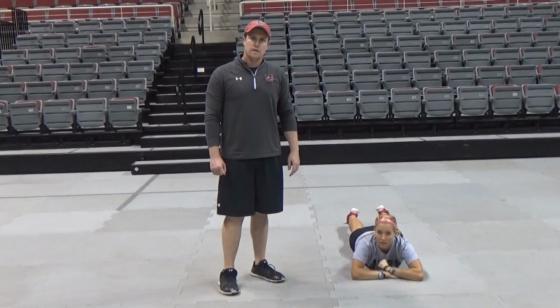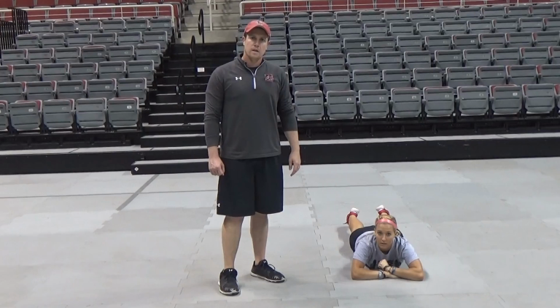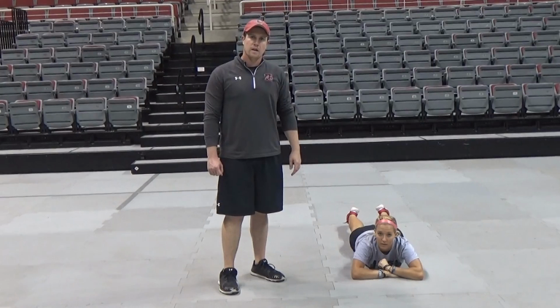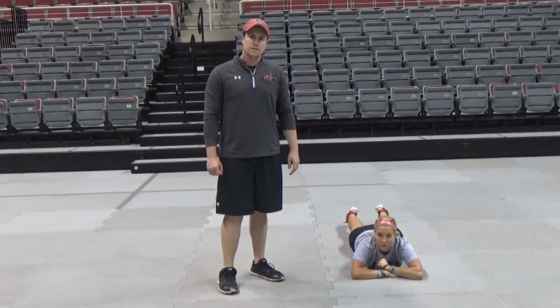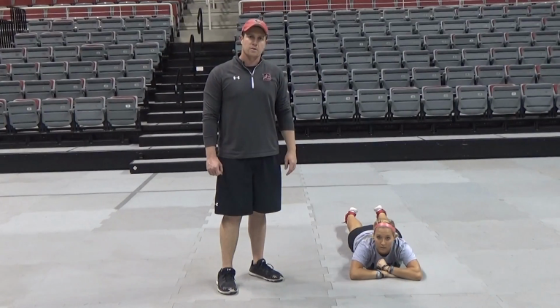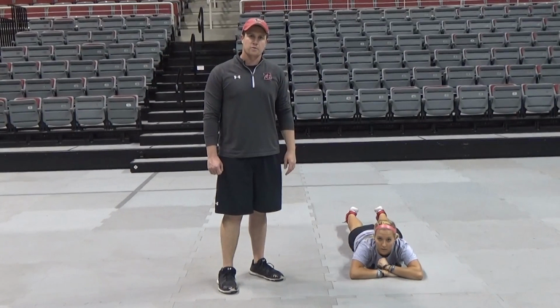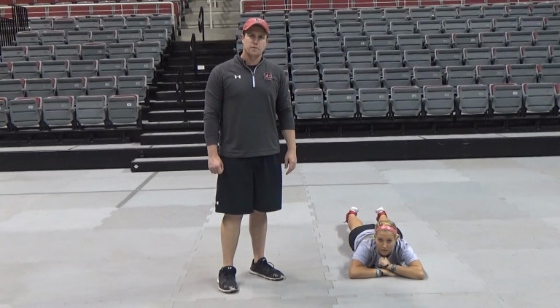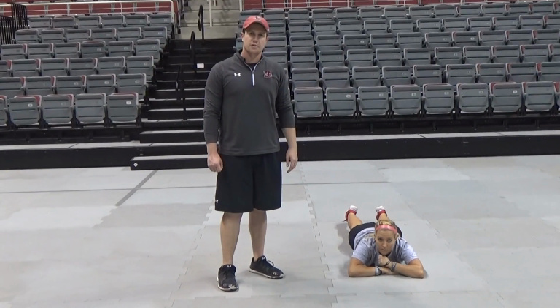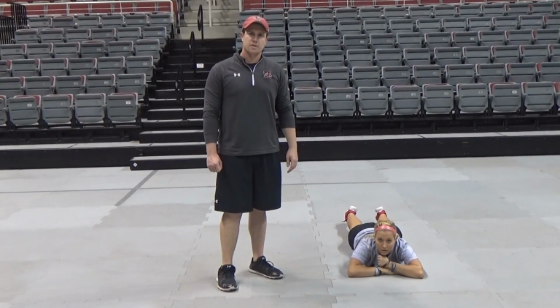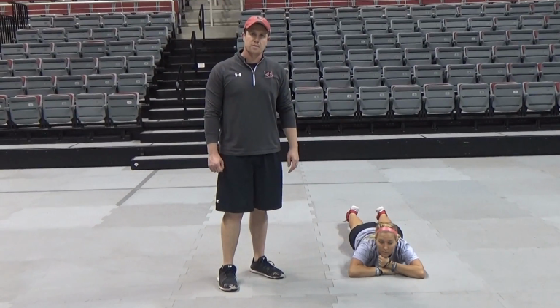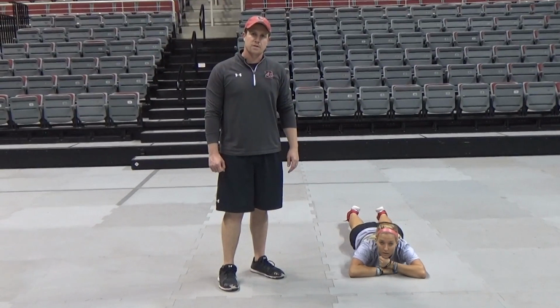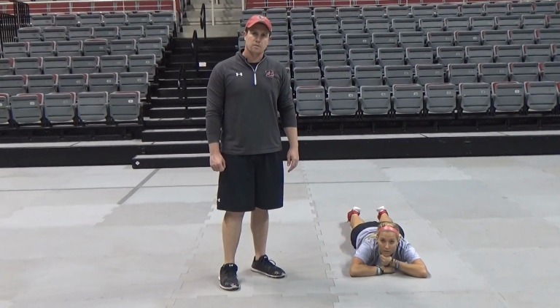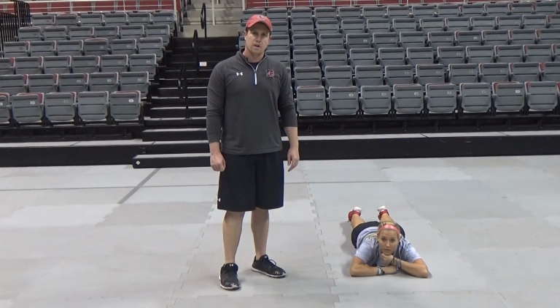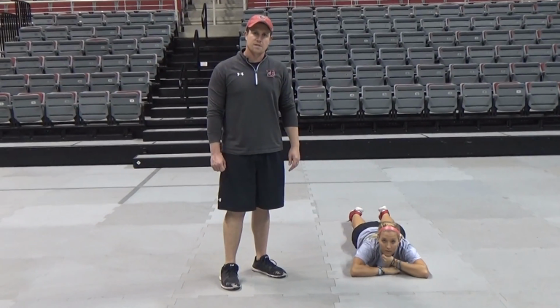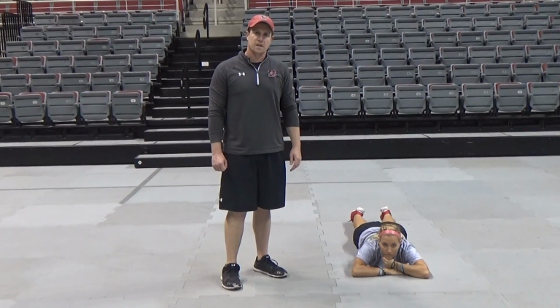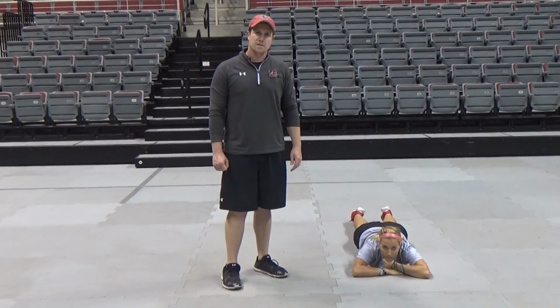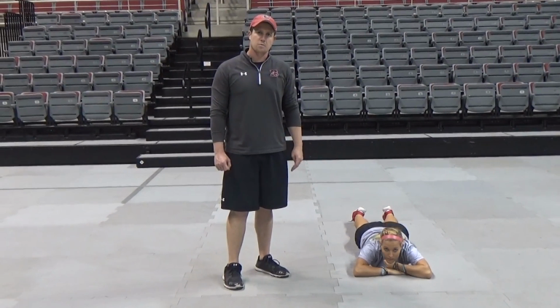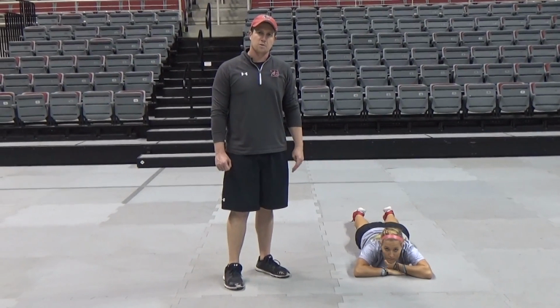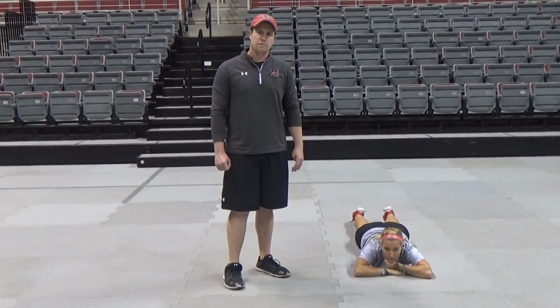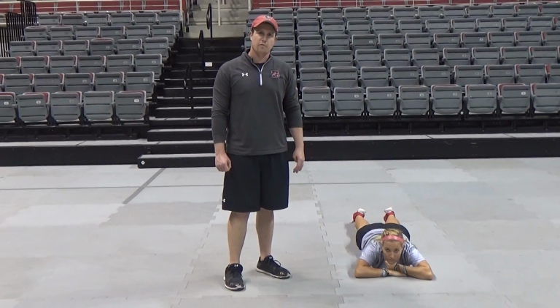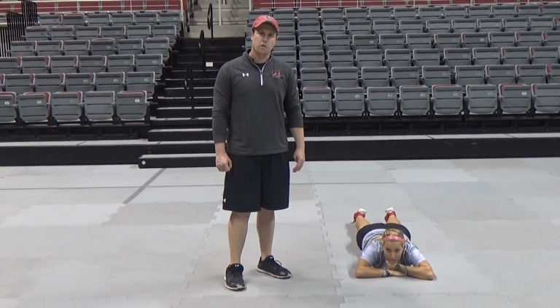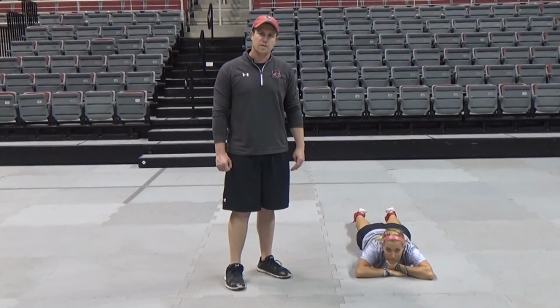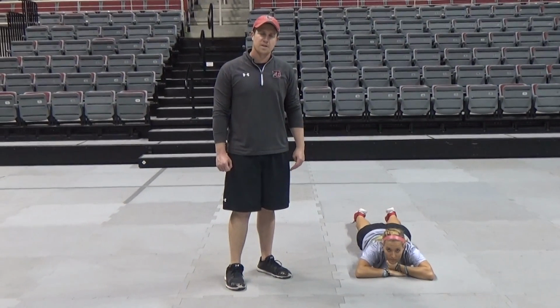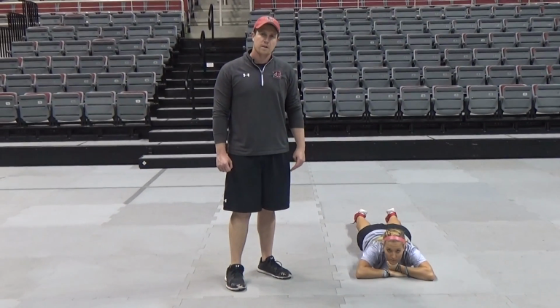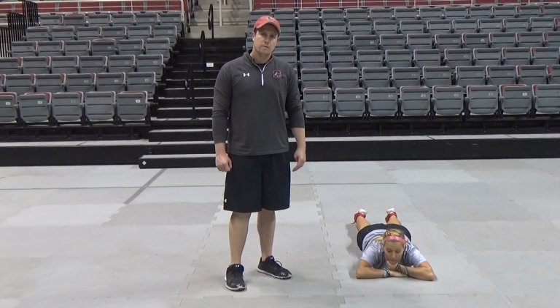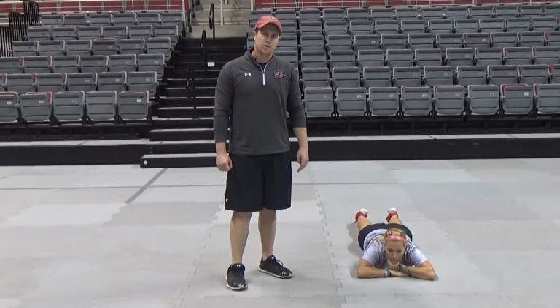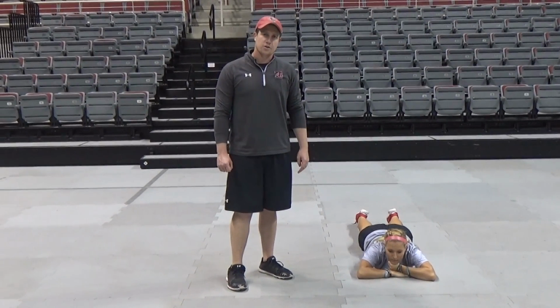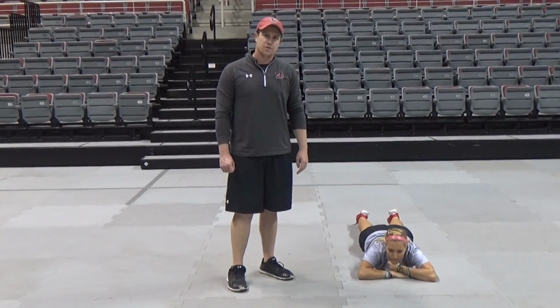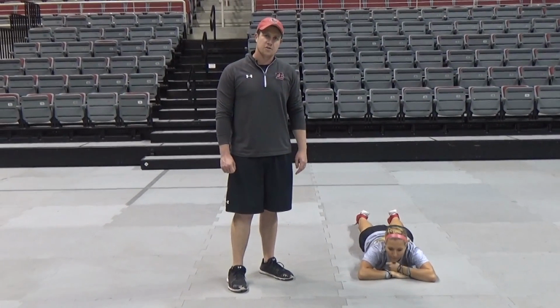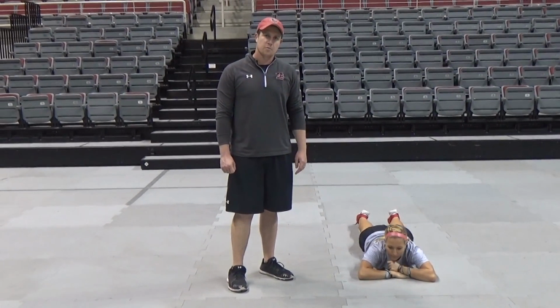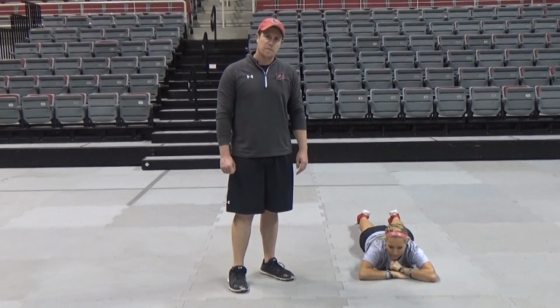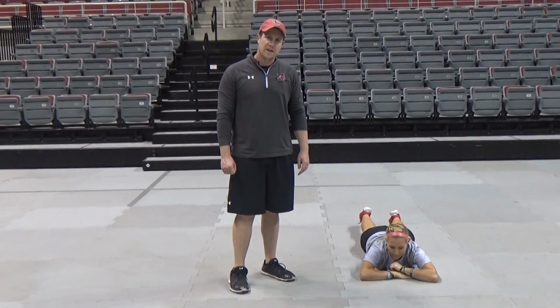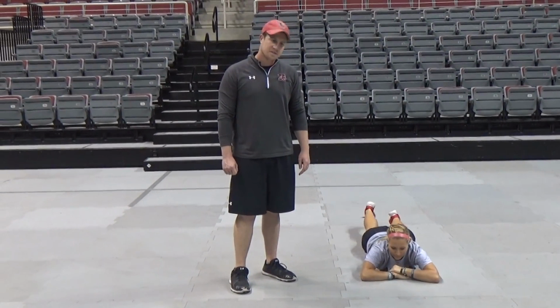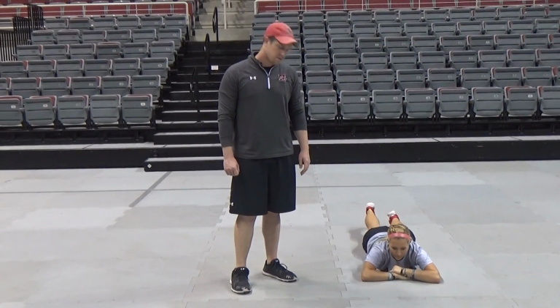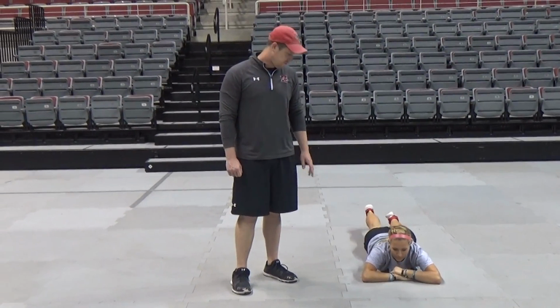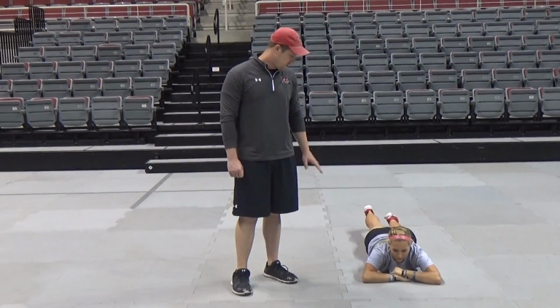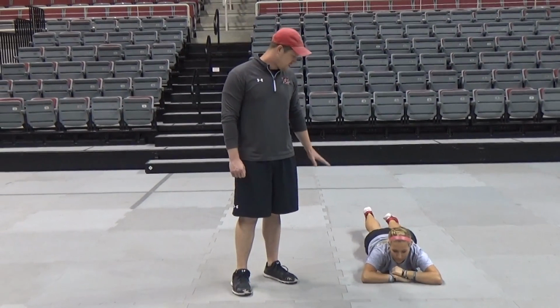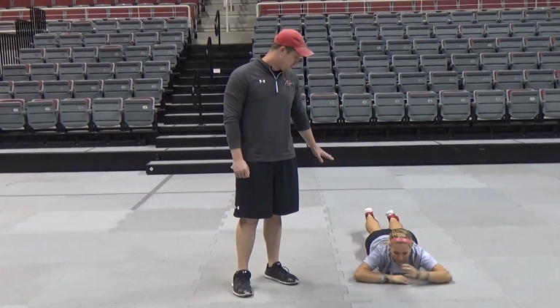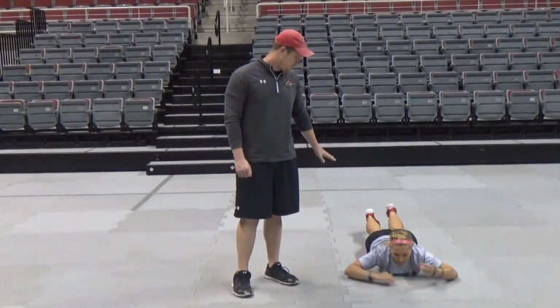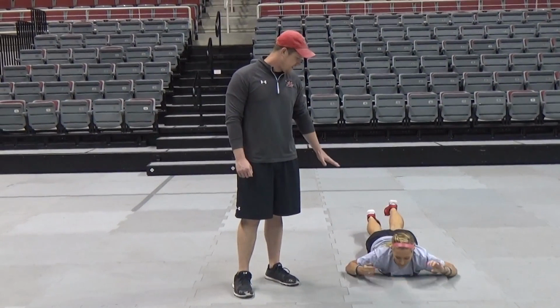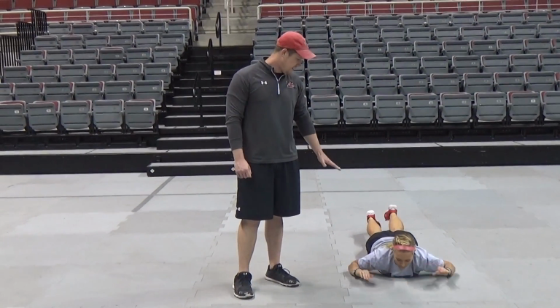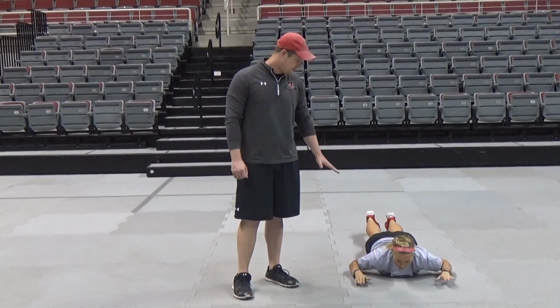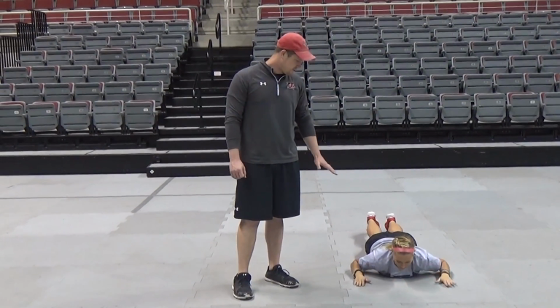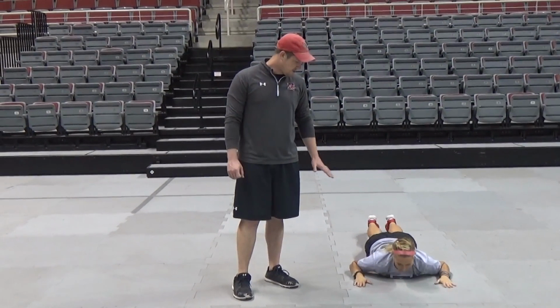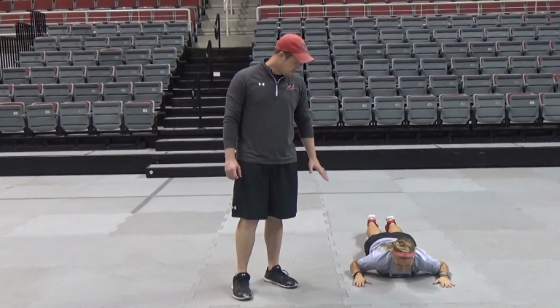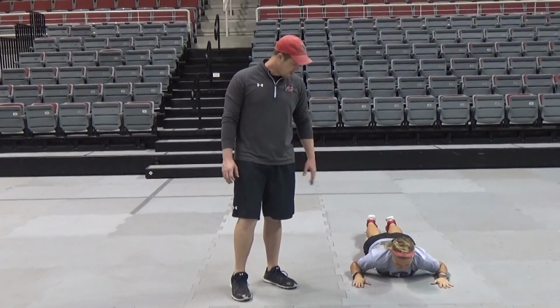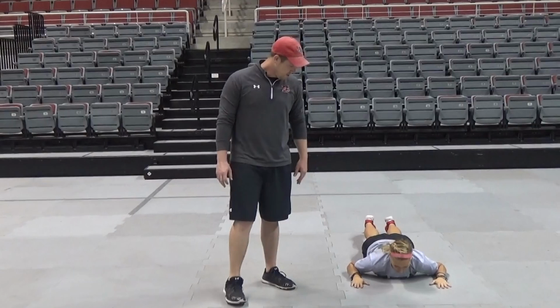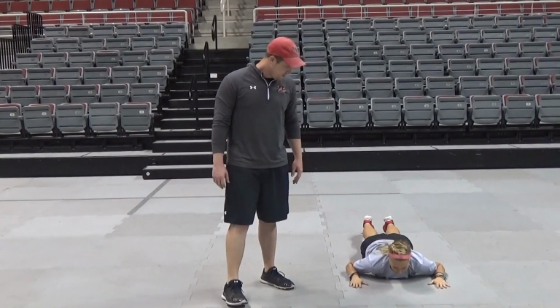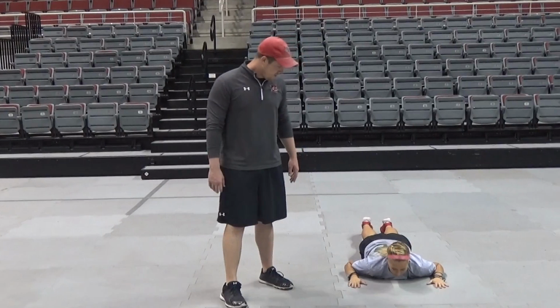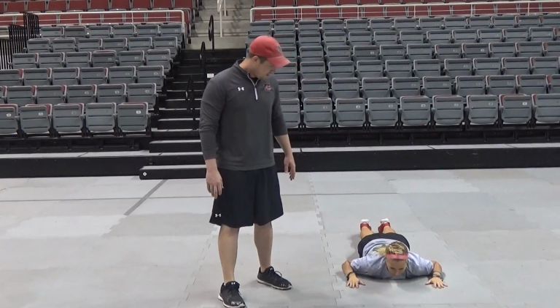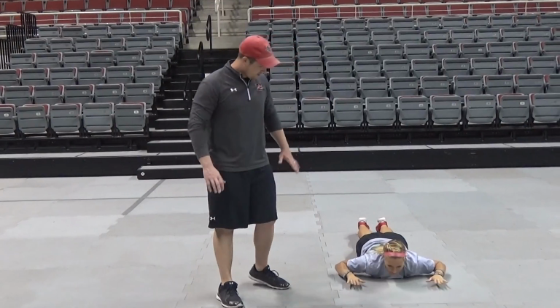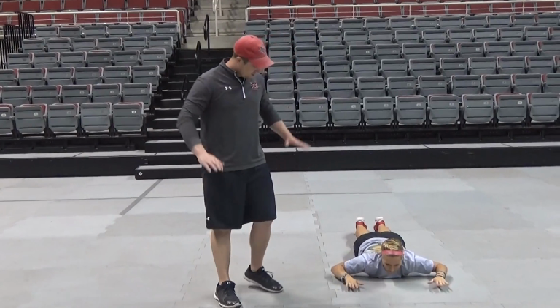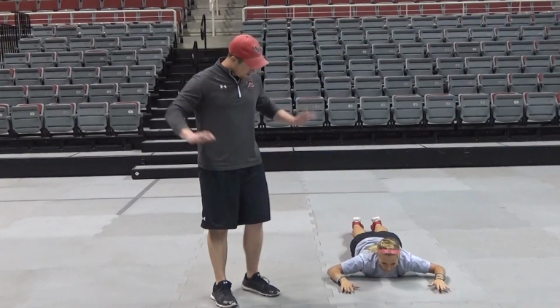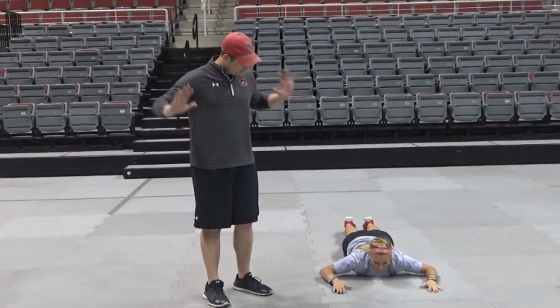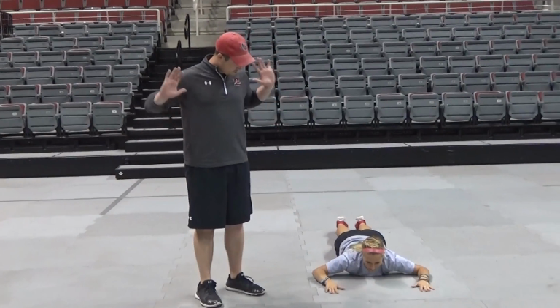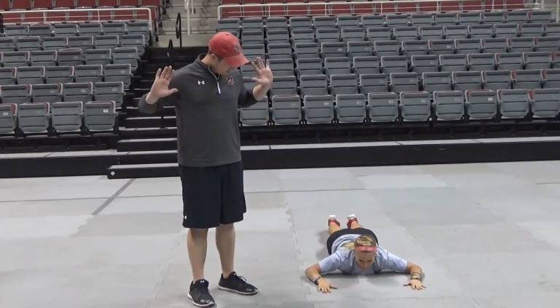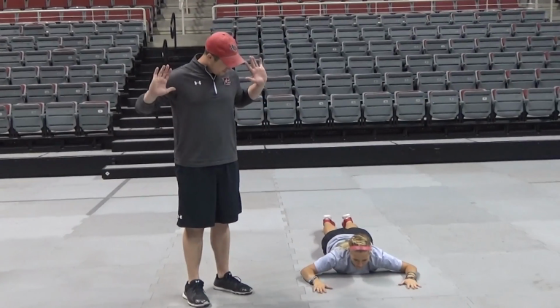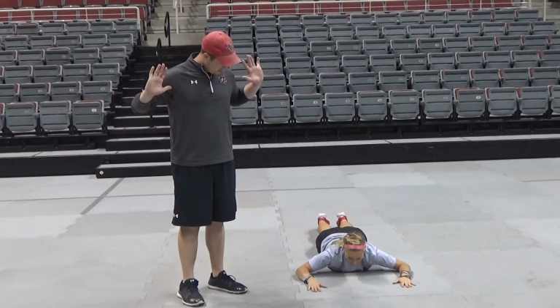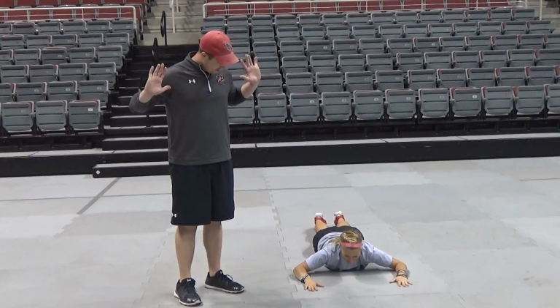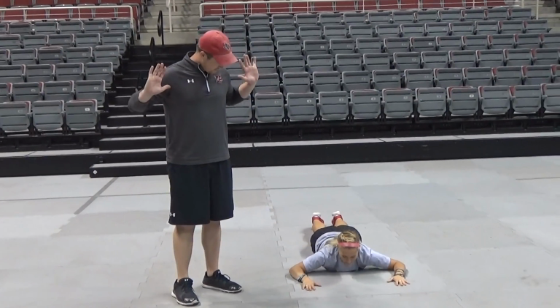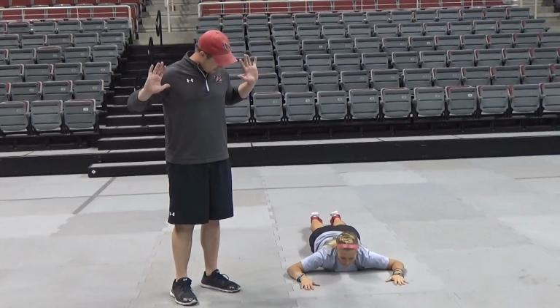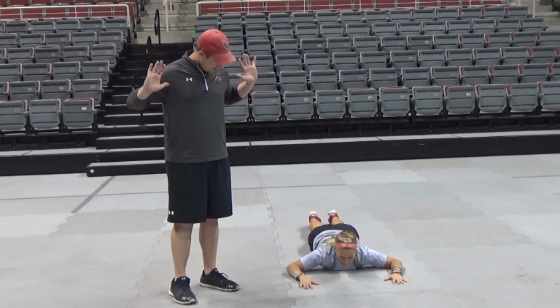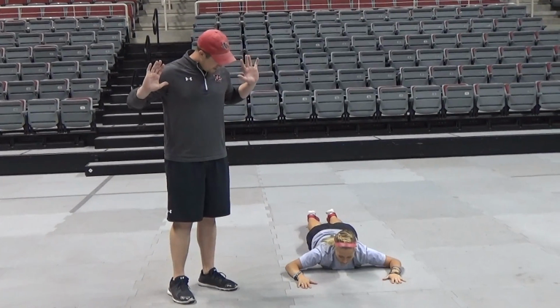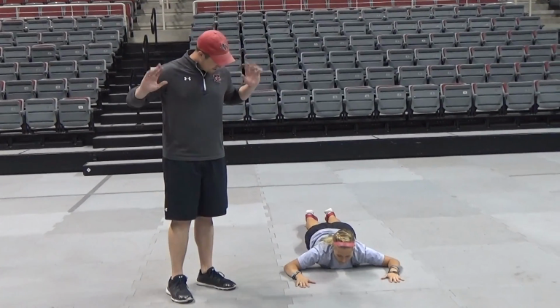Hi, this is Coach Richardson with Sol Ross State Sports Performance. I'm going to show you supermans. So for this, you're going to lay down on your stomach, arms are going to be kind of right here.